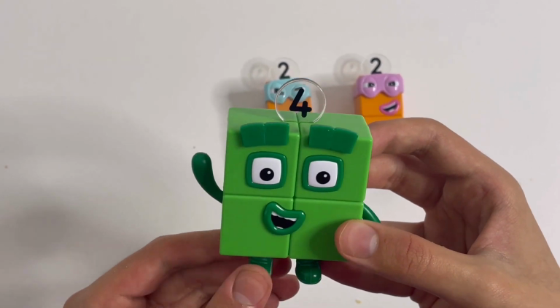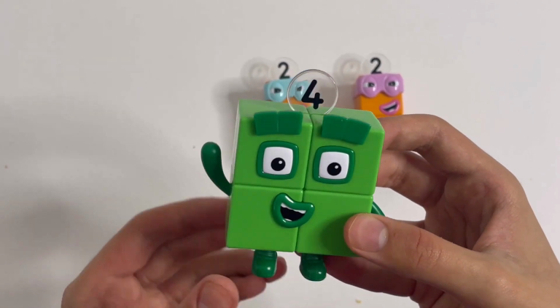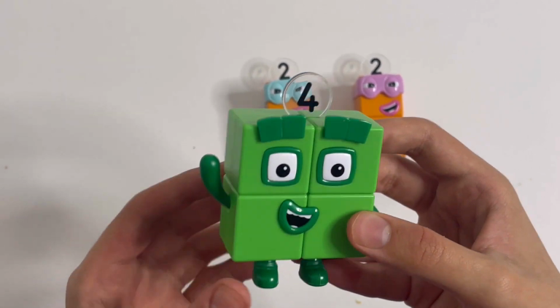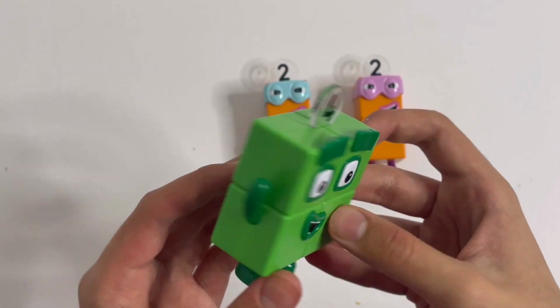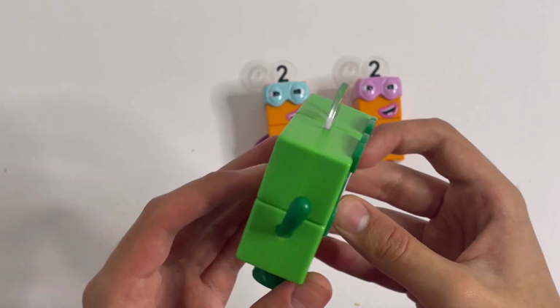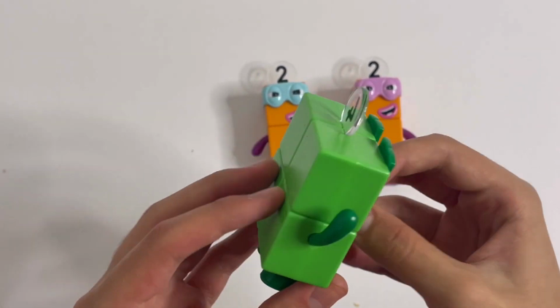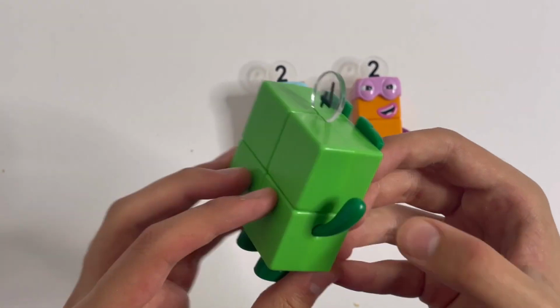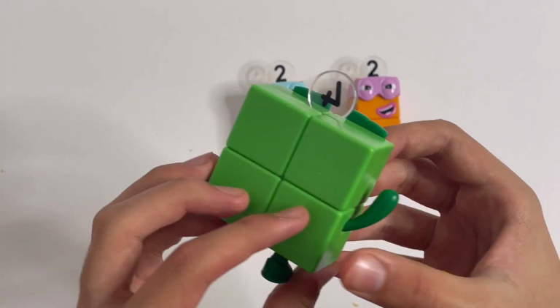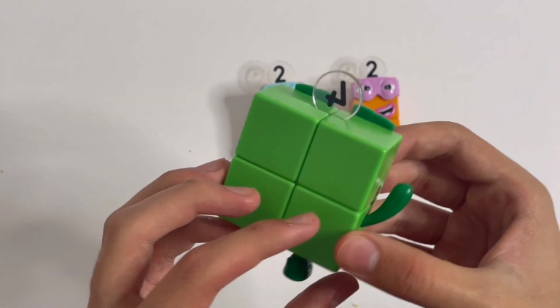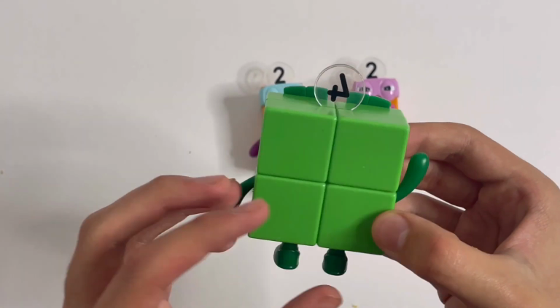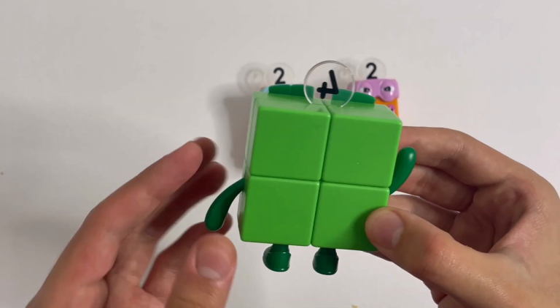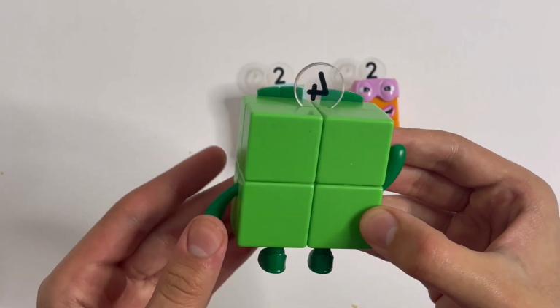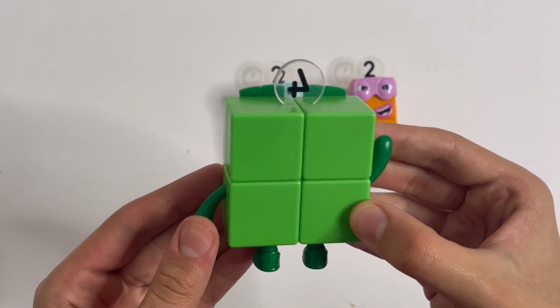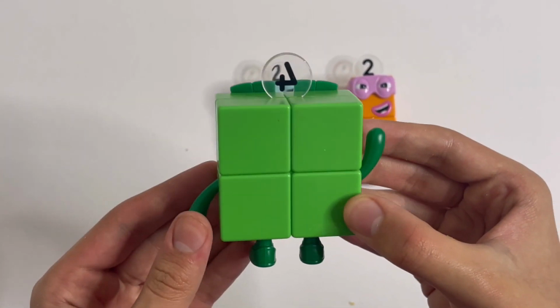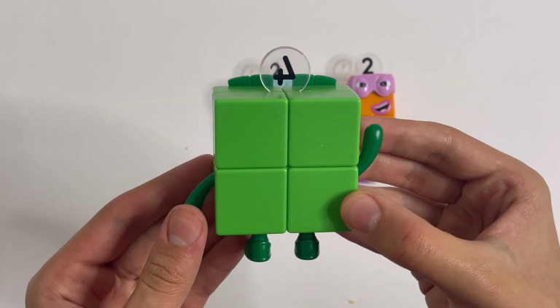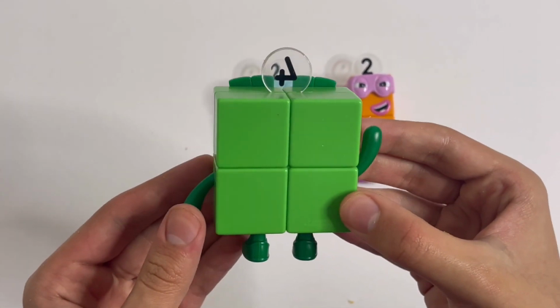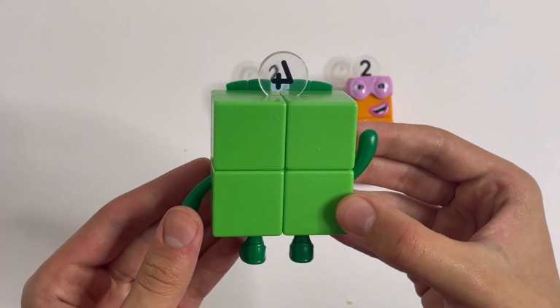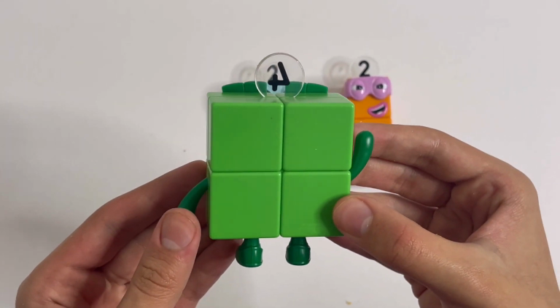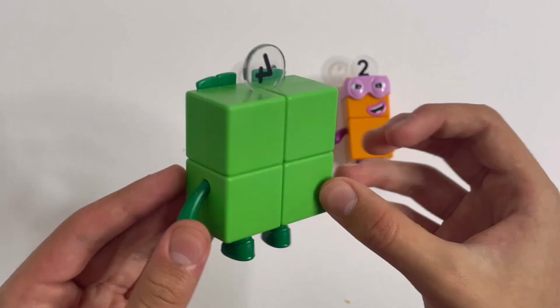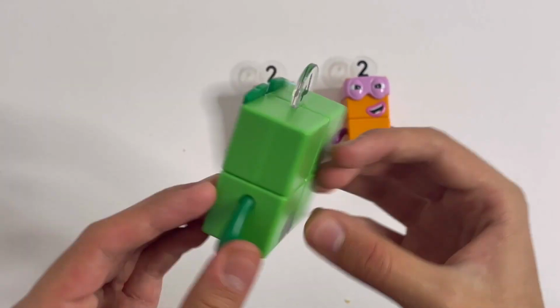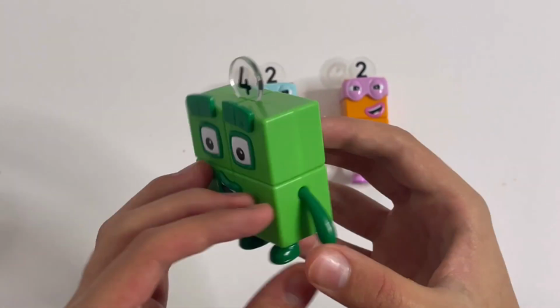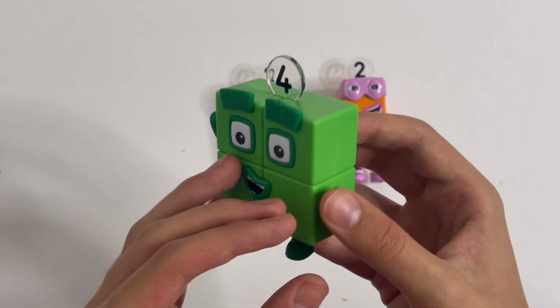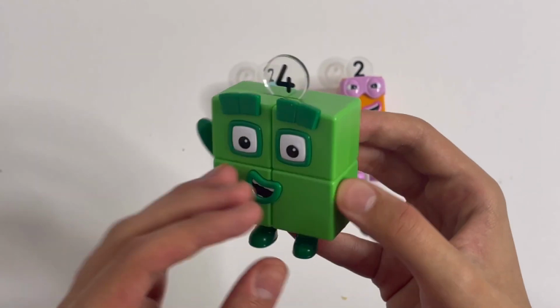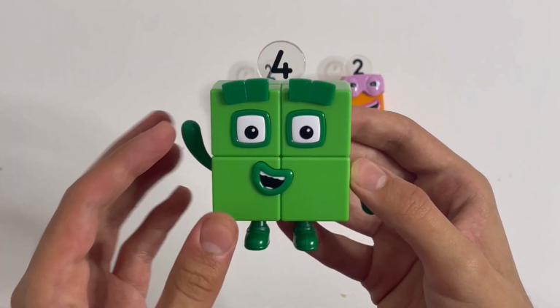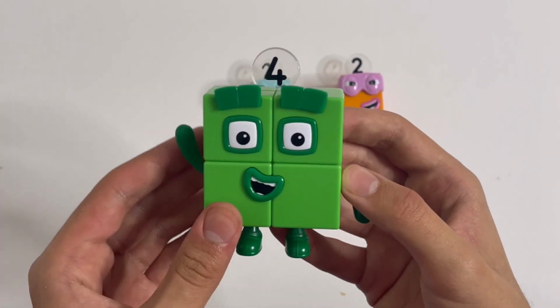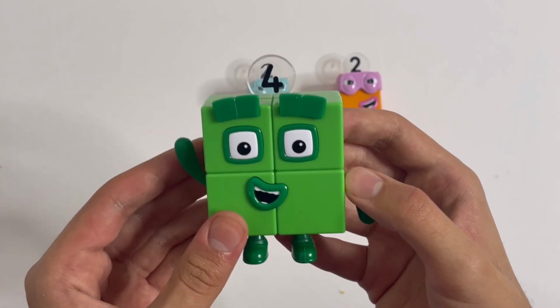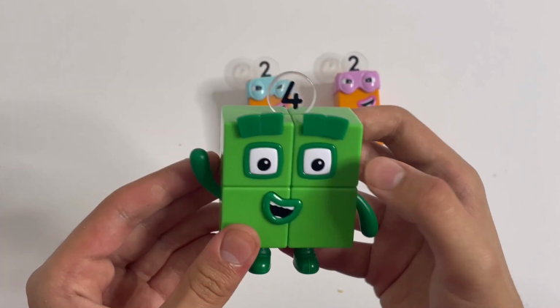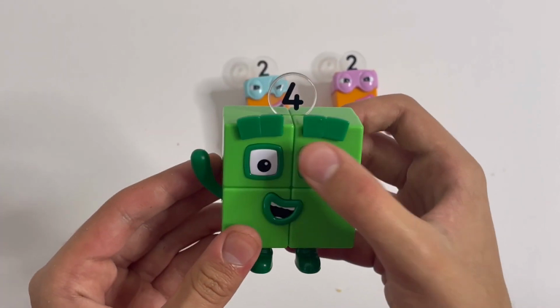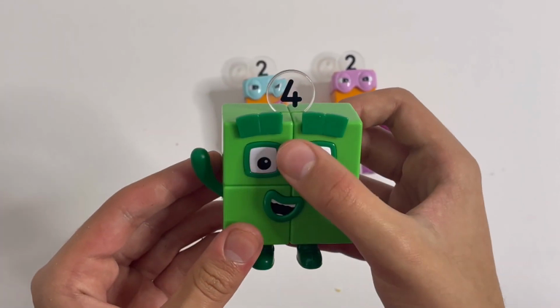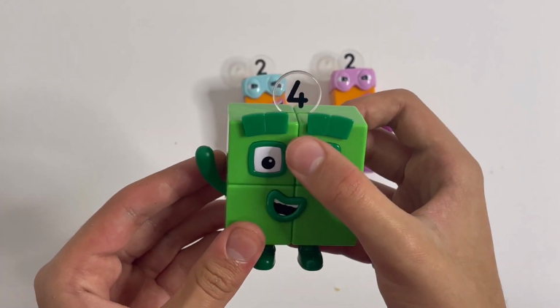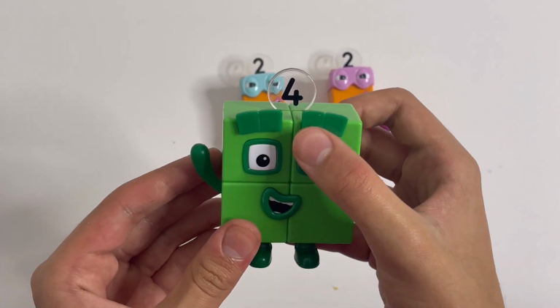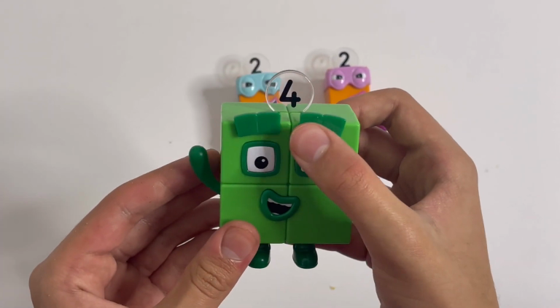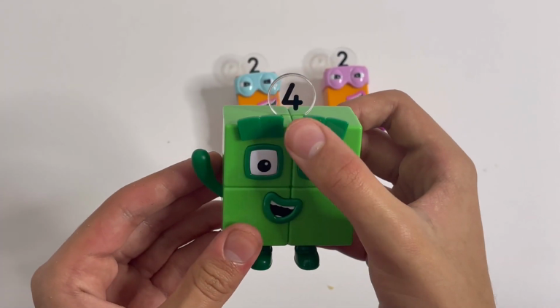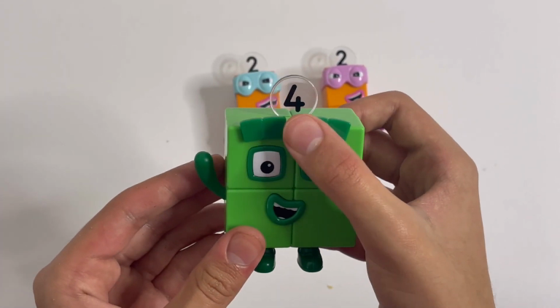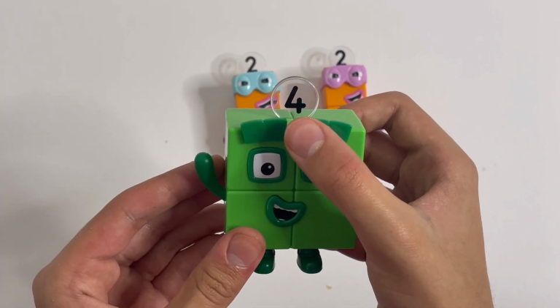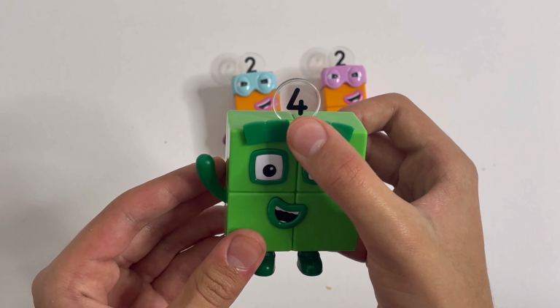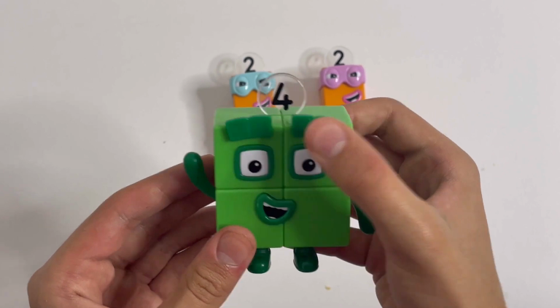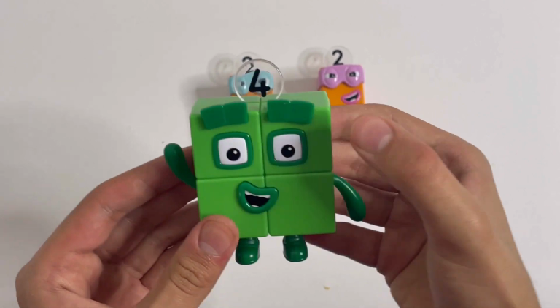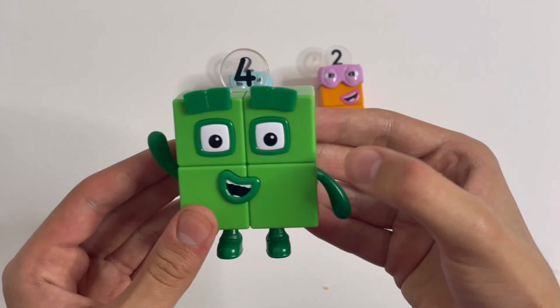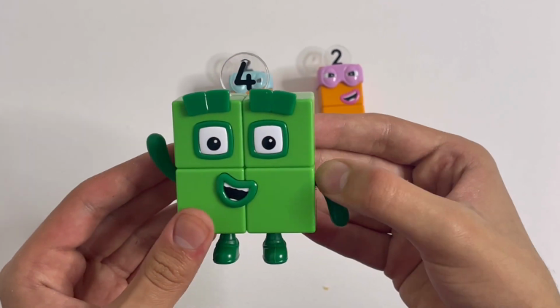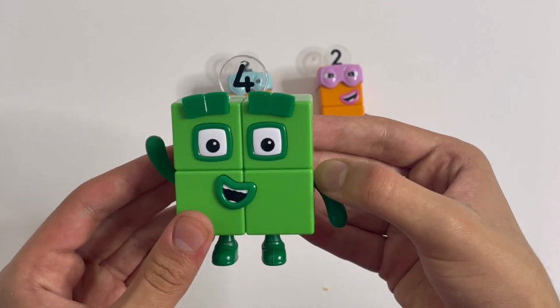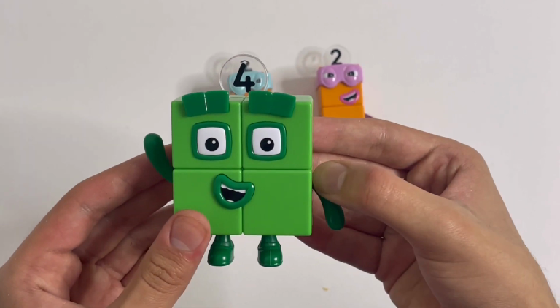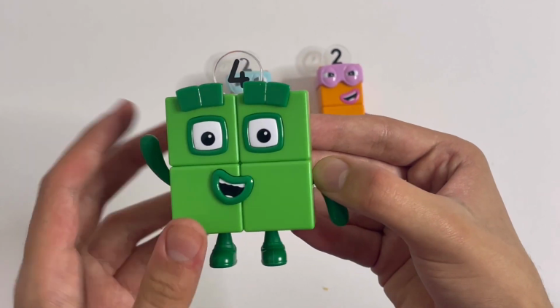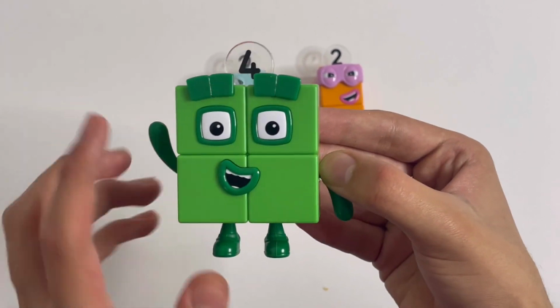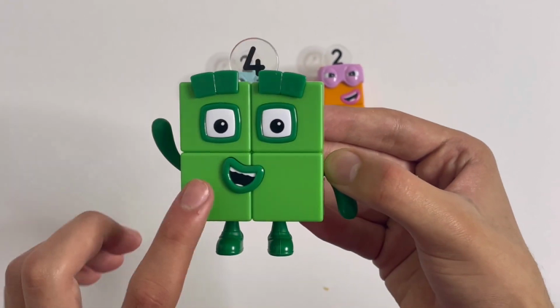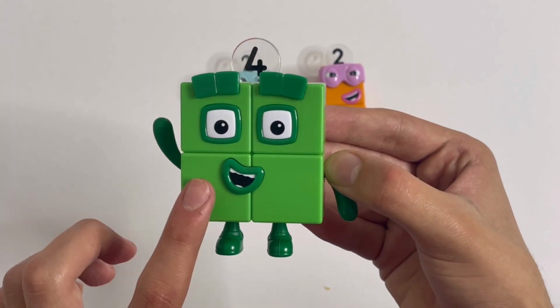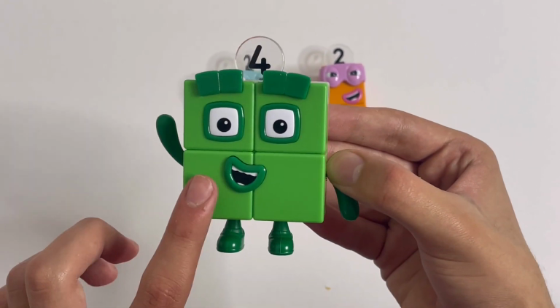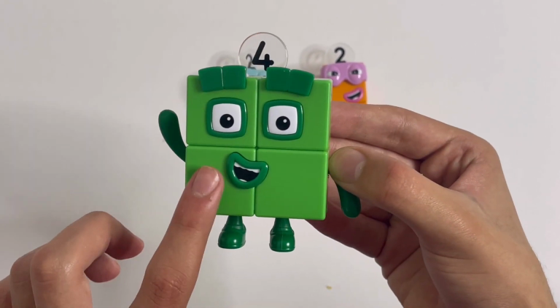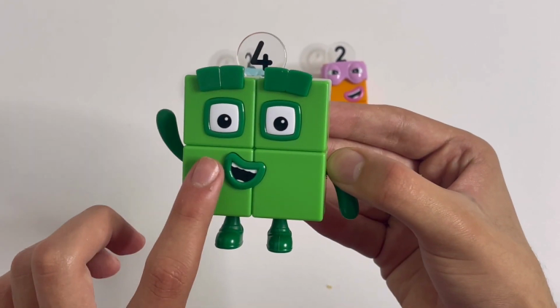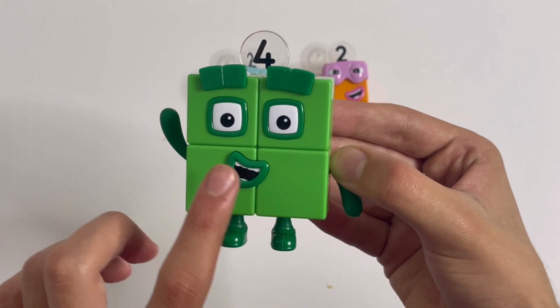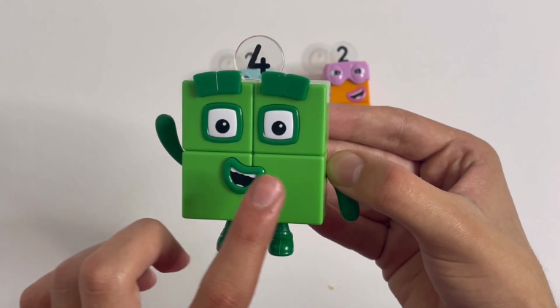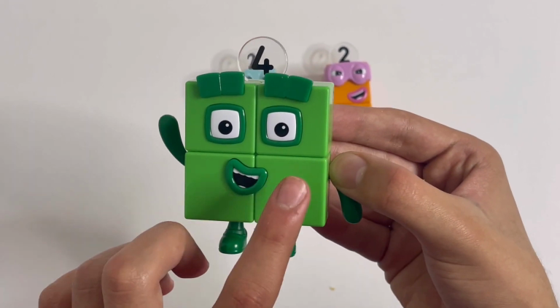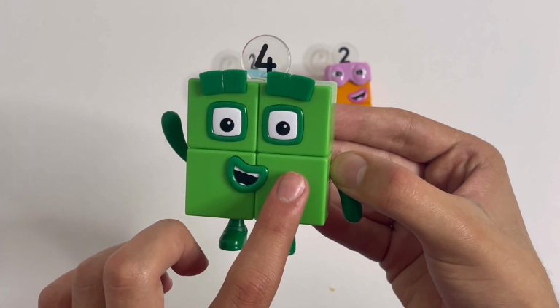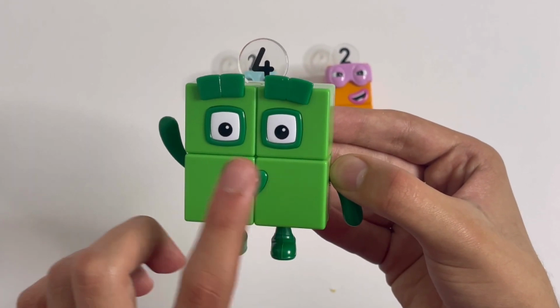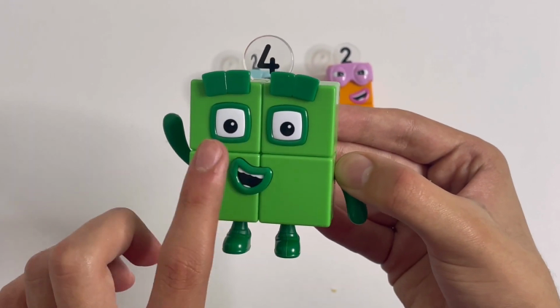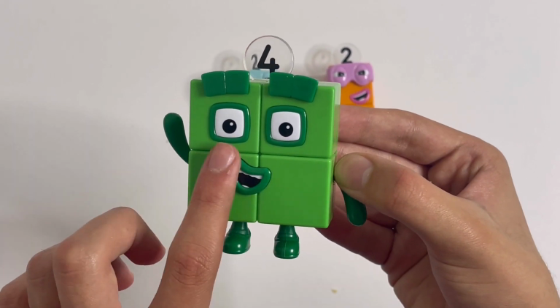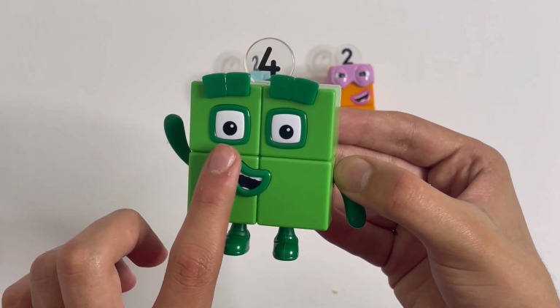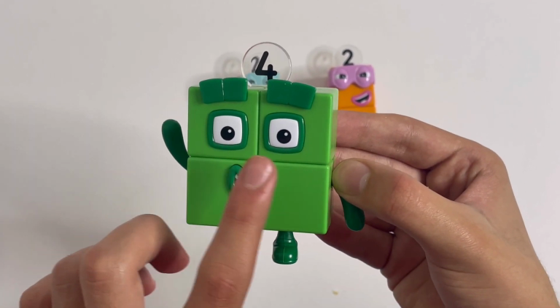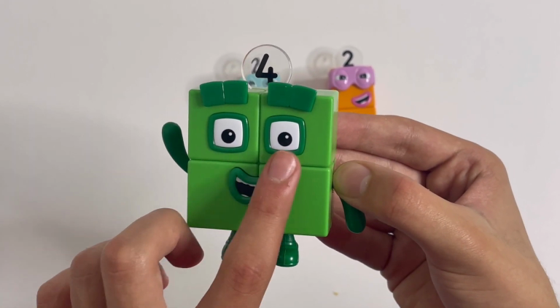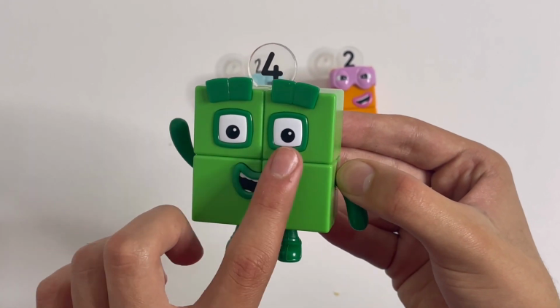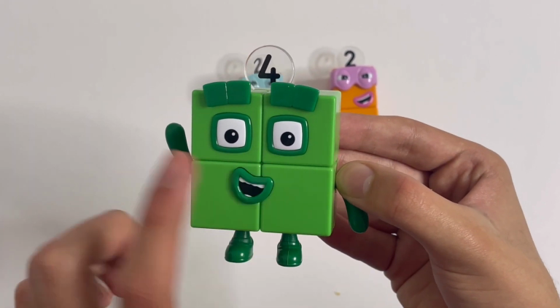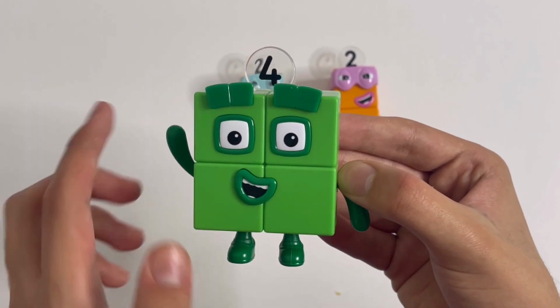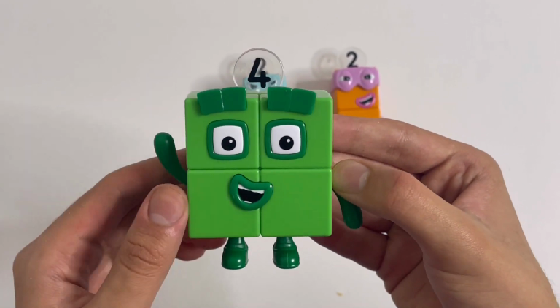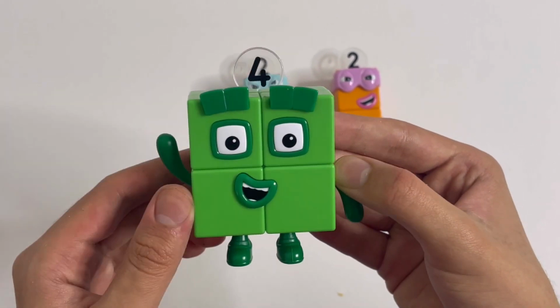There are the feet. There's the back. There's his number link, which means four. One, two, three, four blocks.